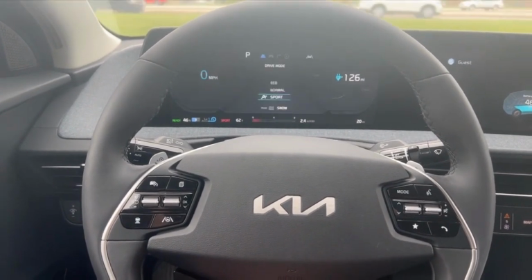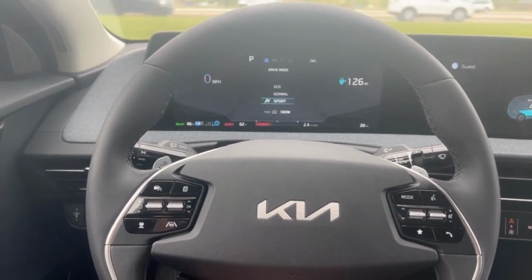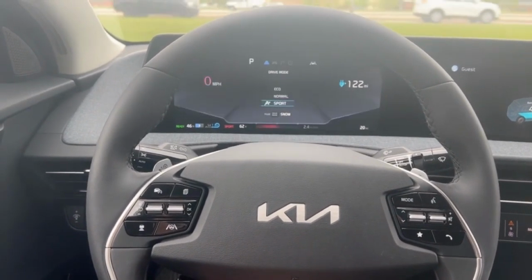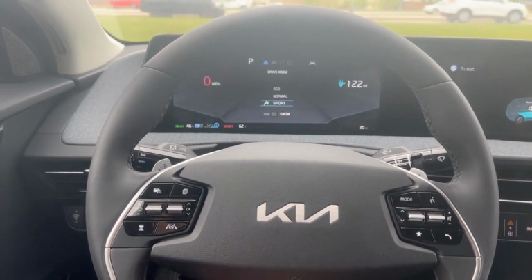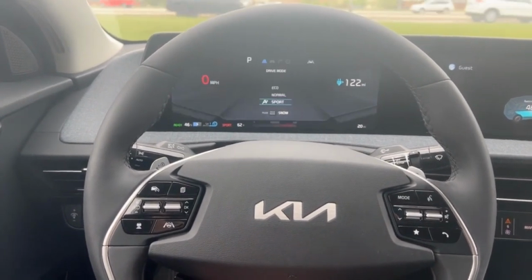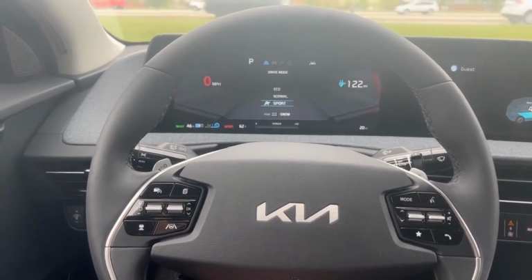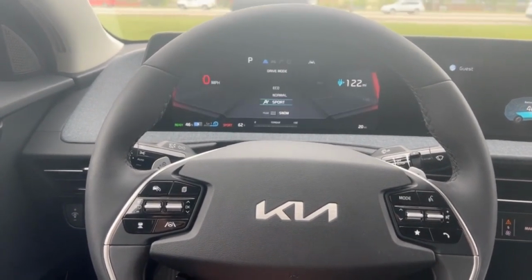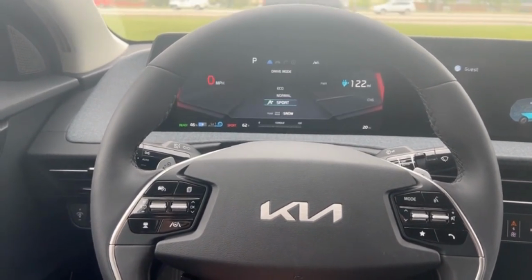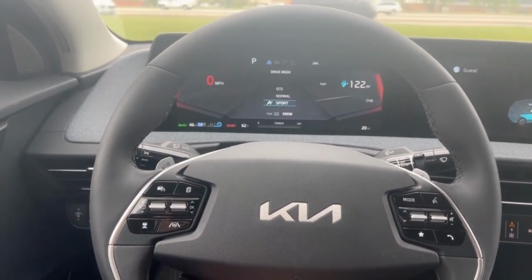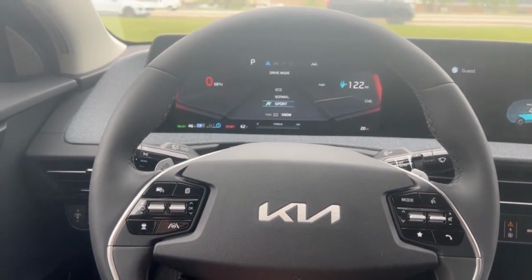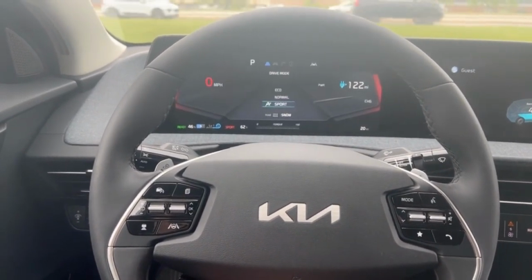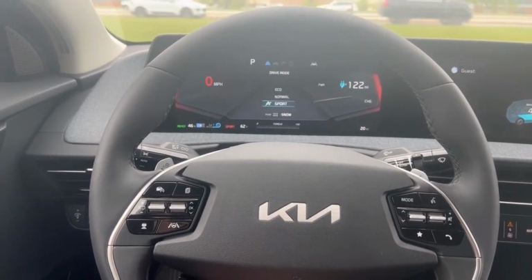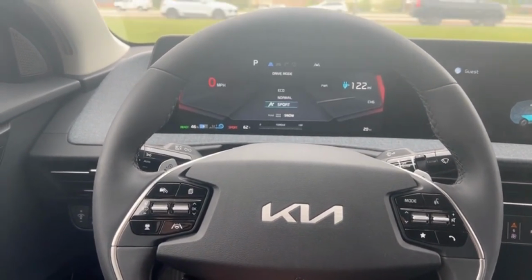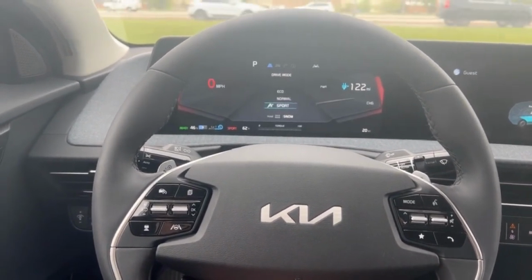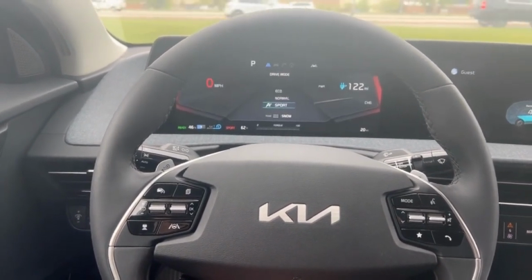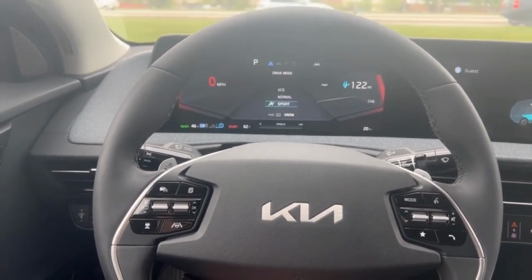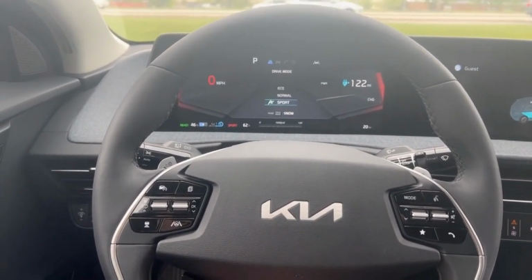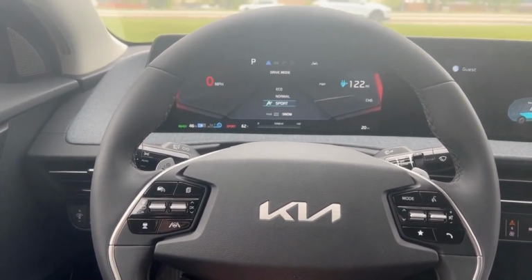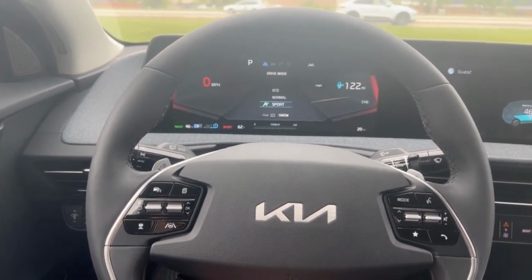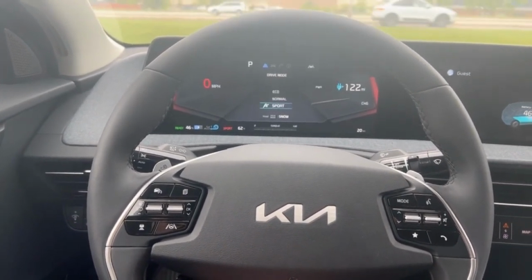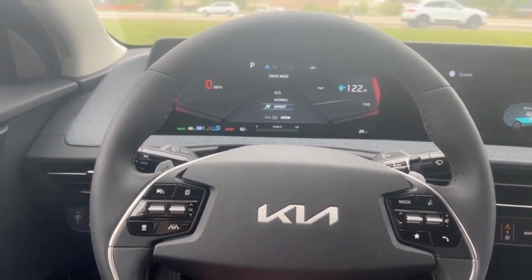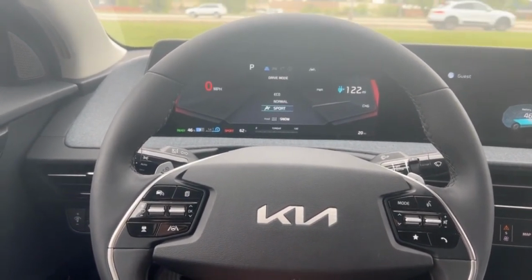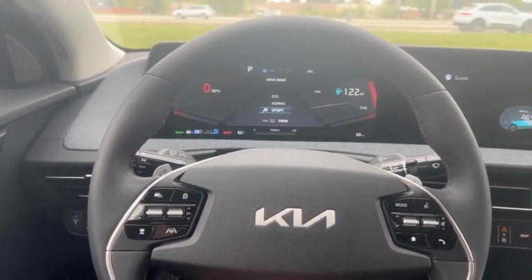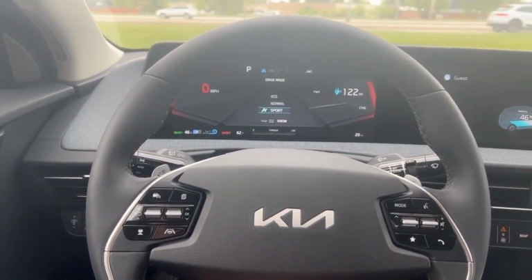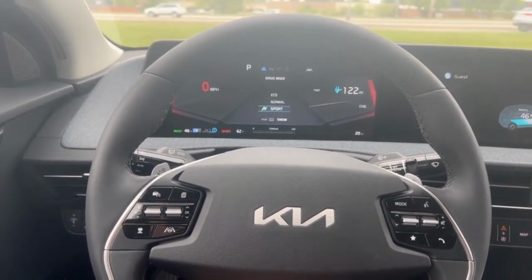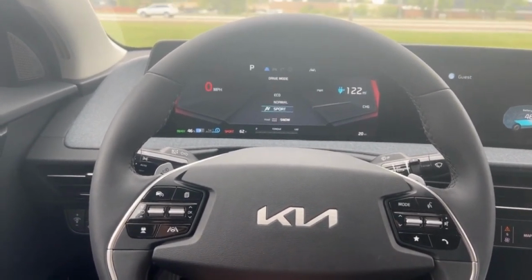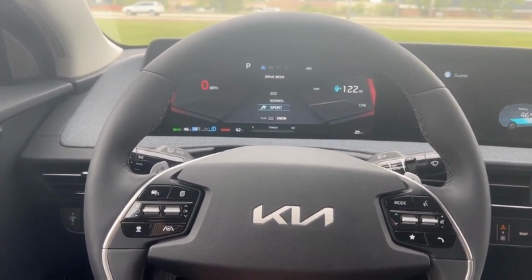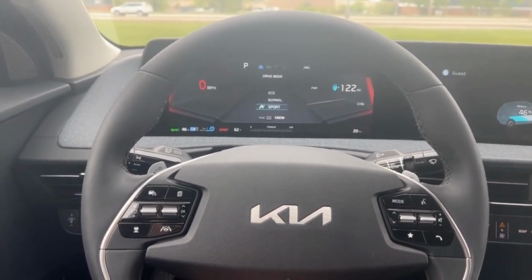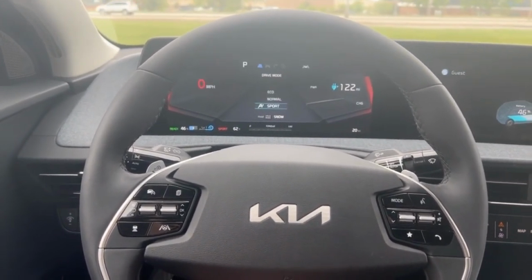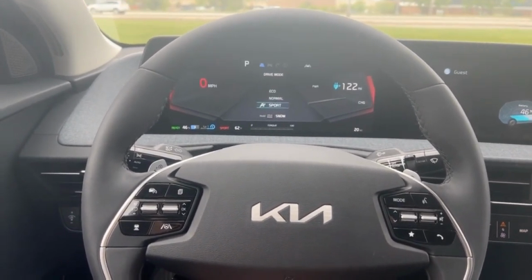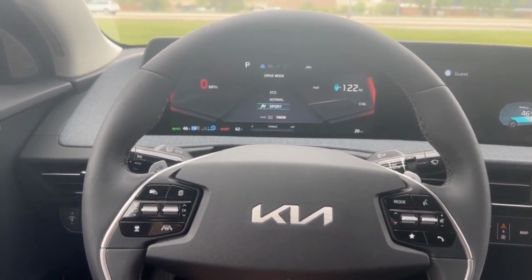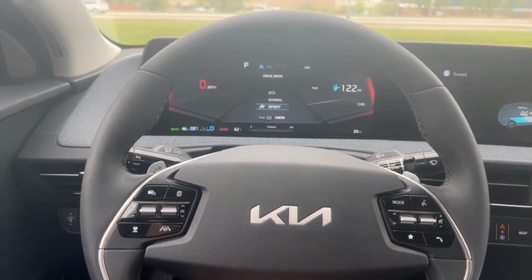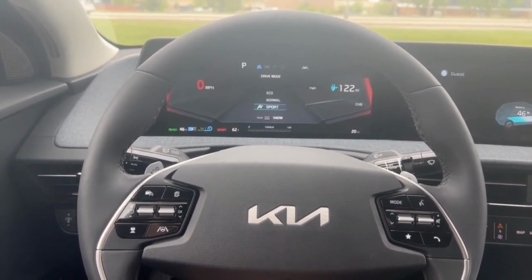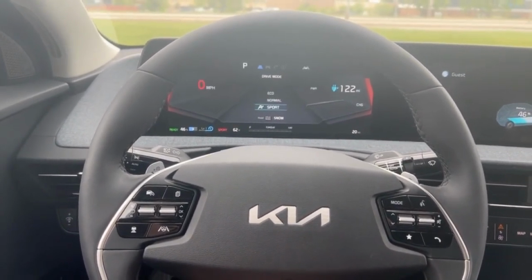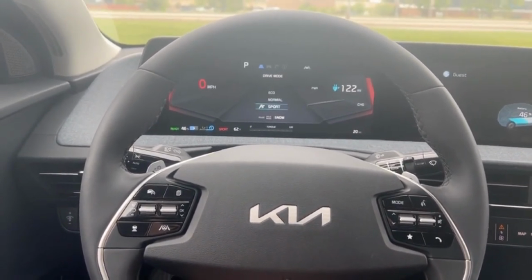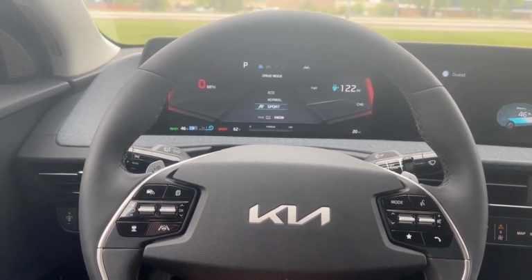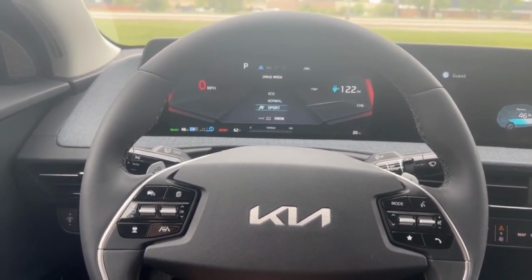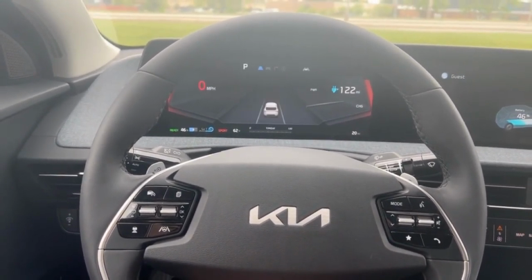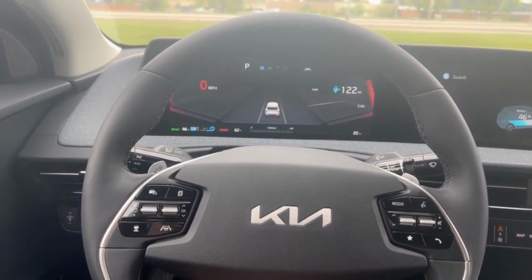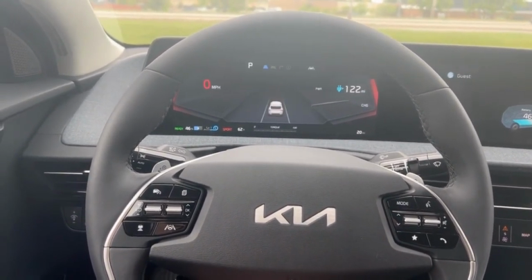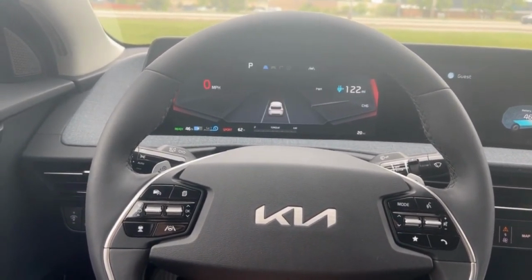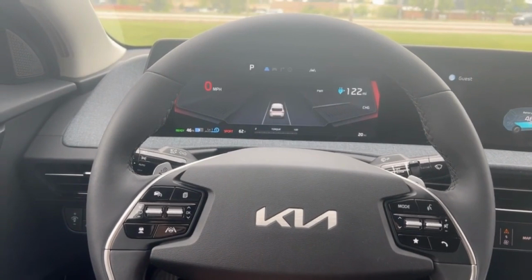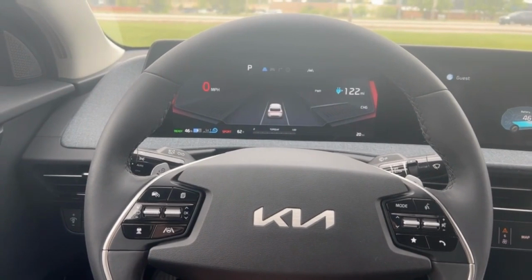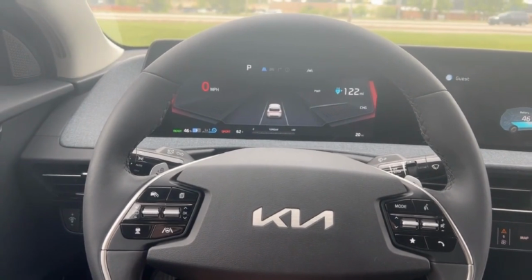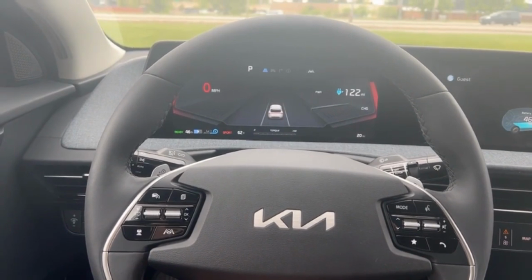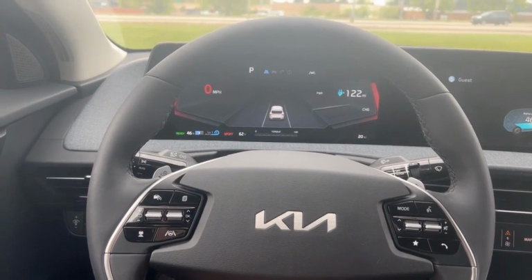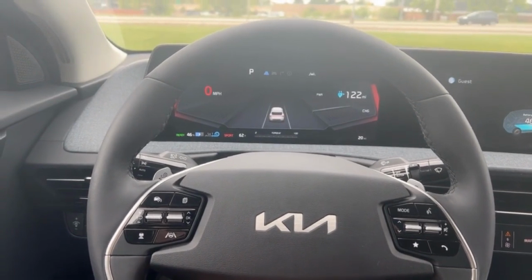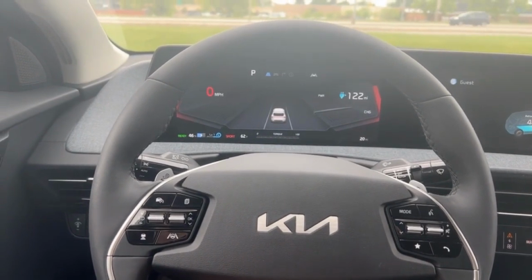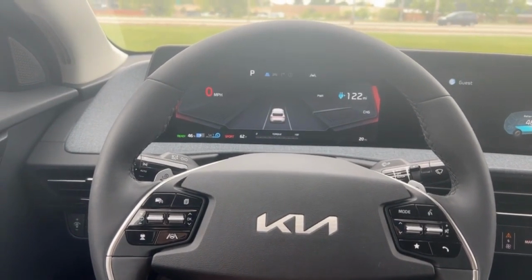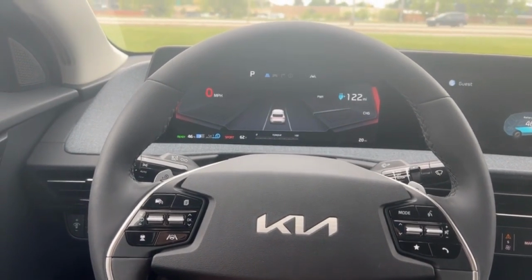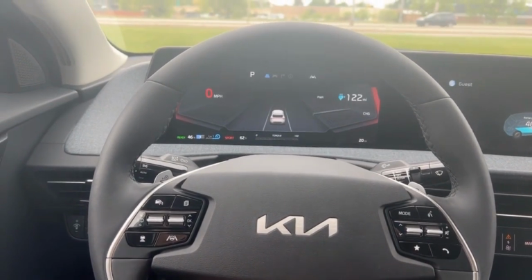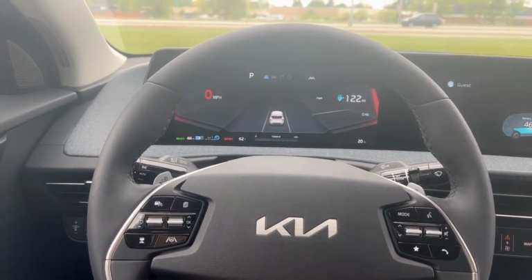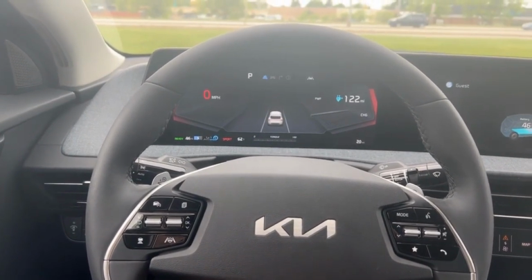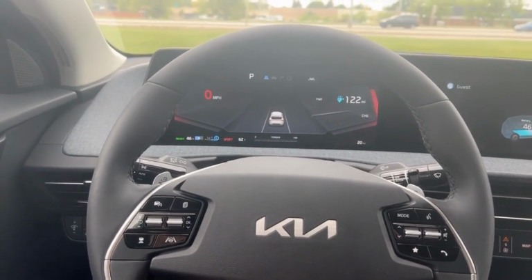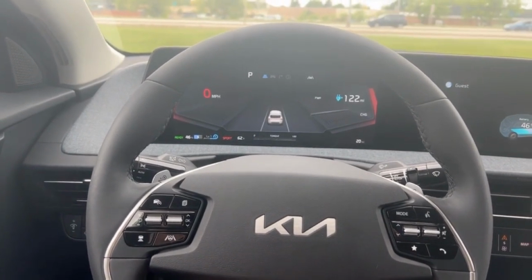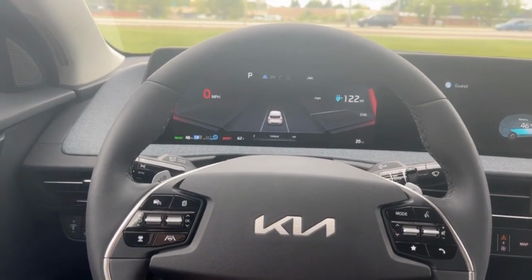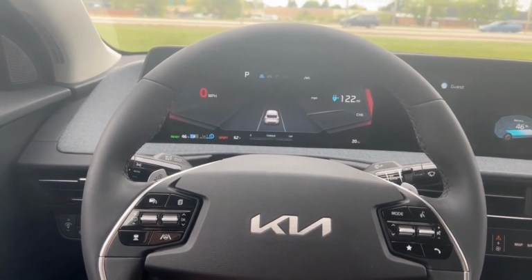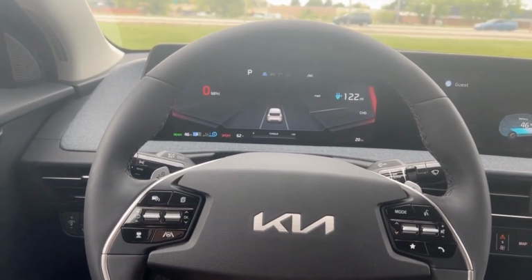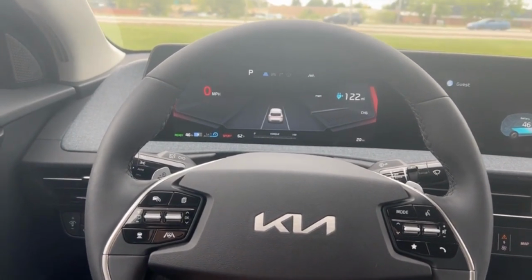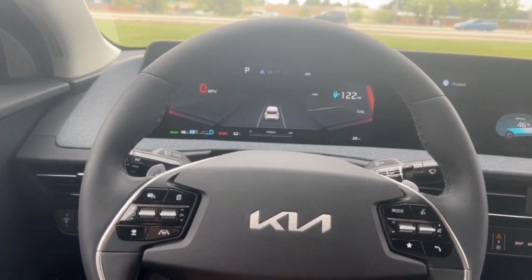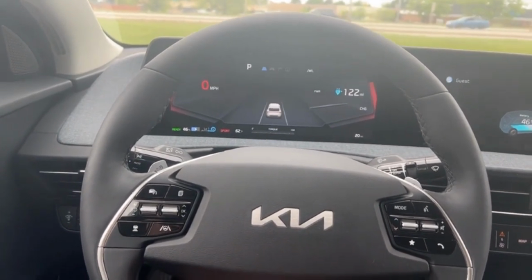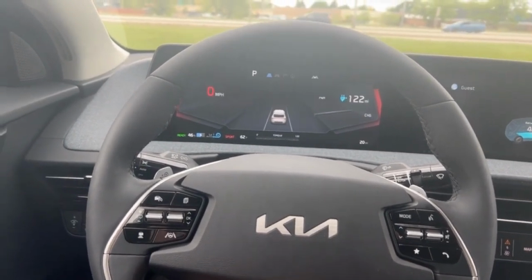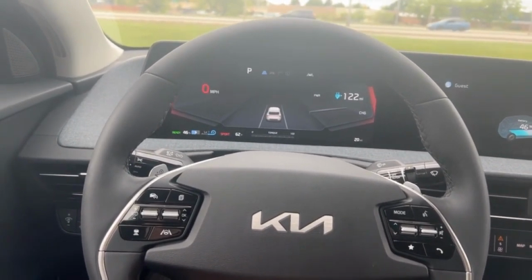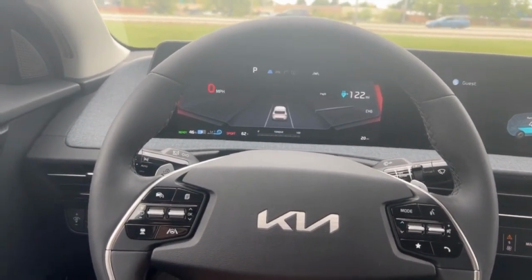Then going into sport, it's going to give you a little bit more pickup, better torque. It is going to be lower for gas mileage.